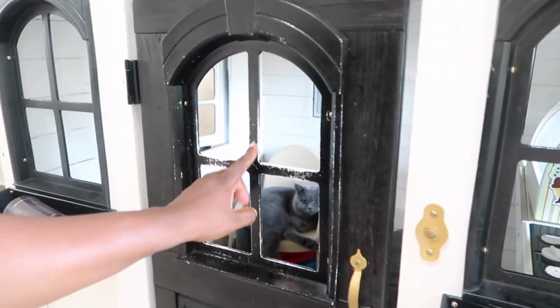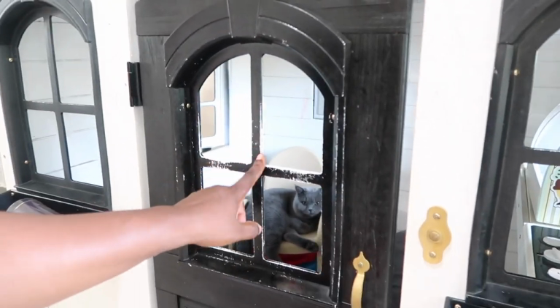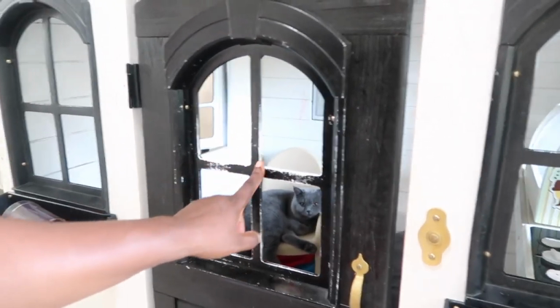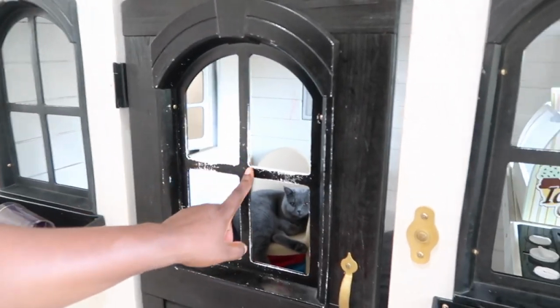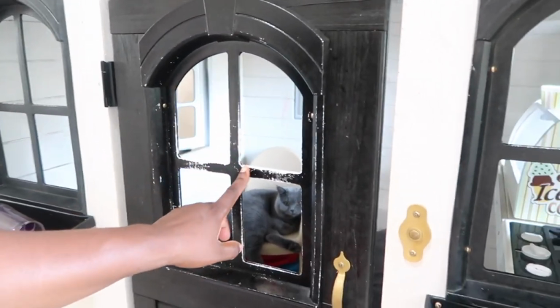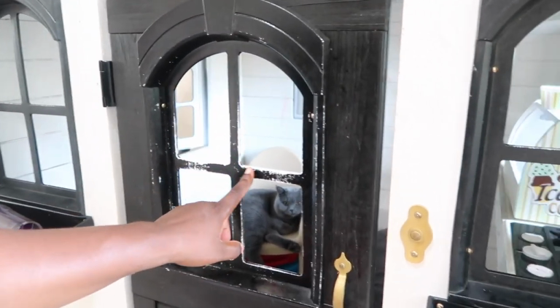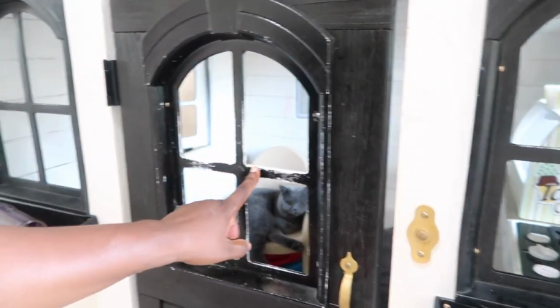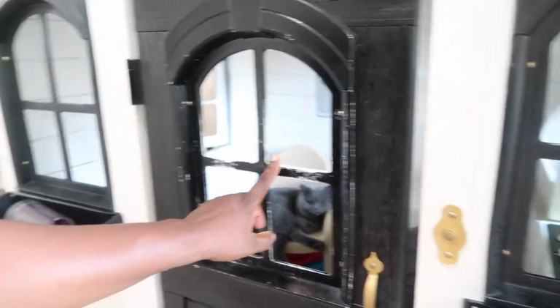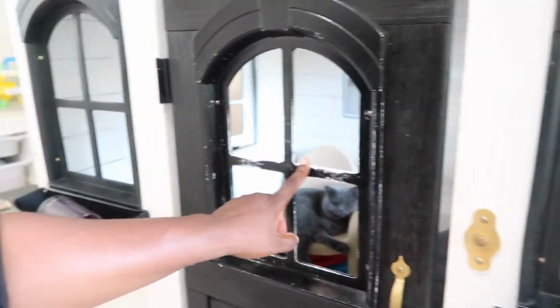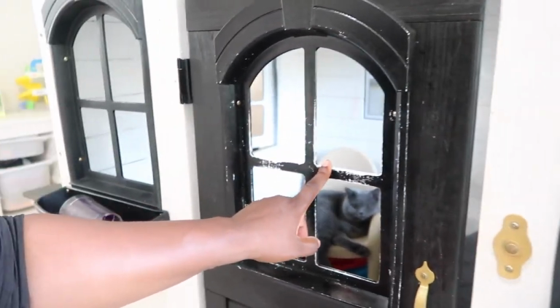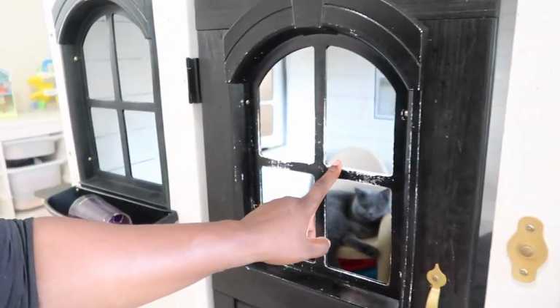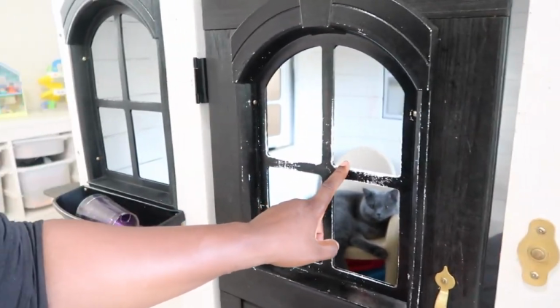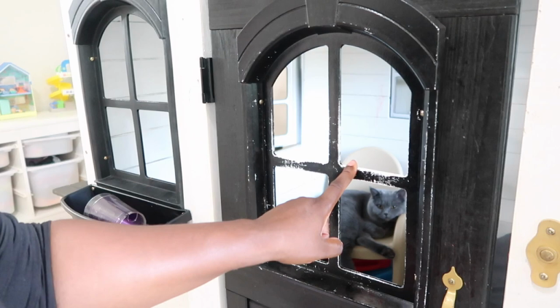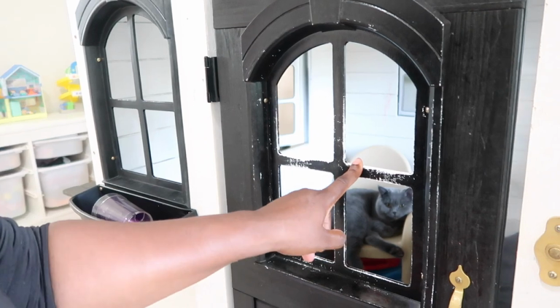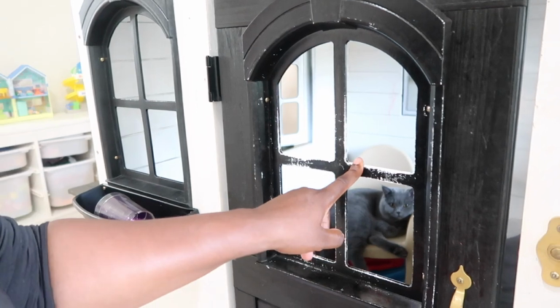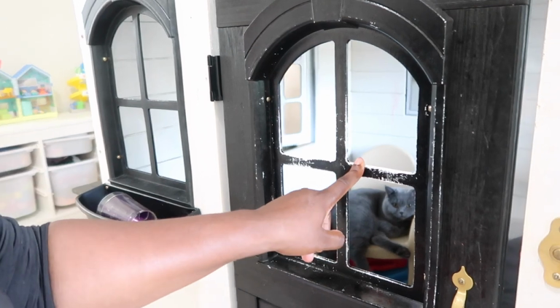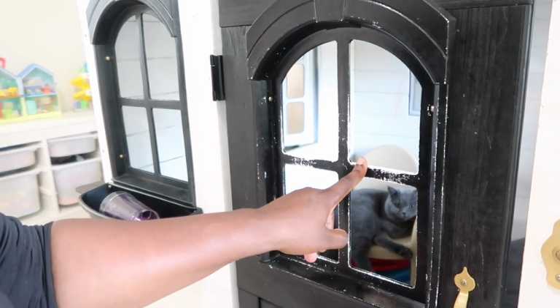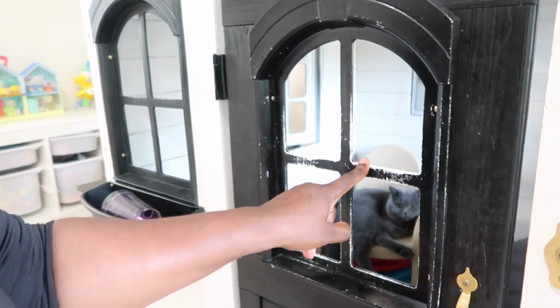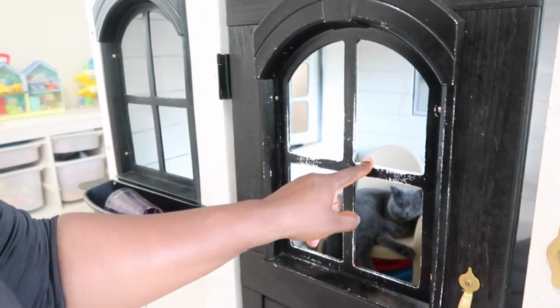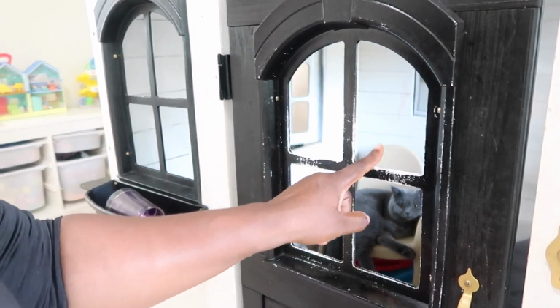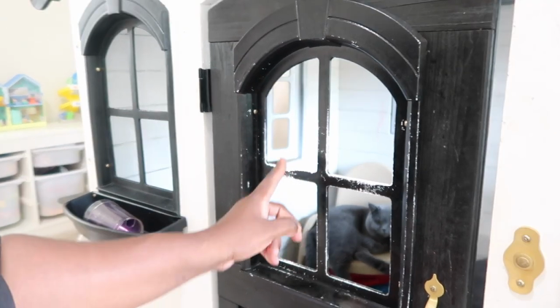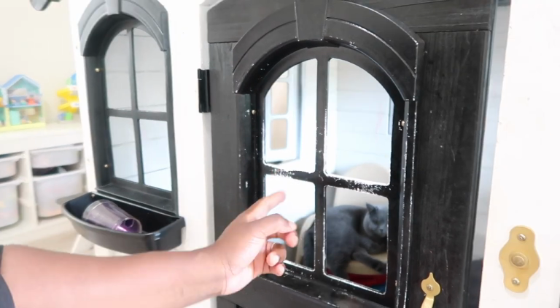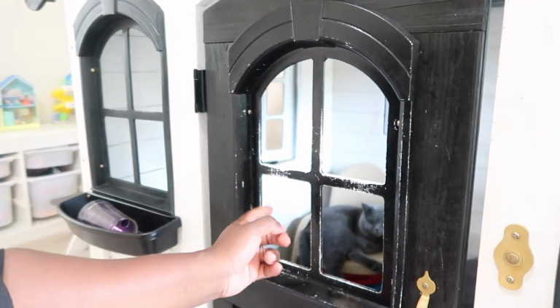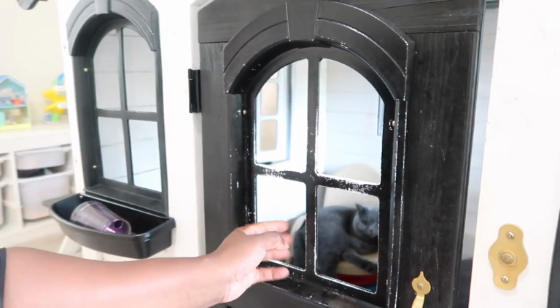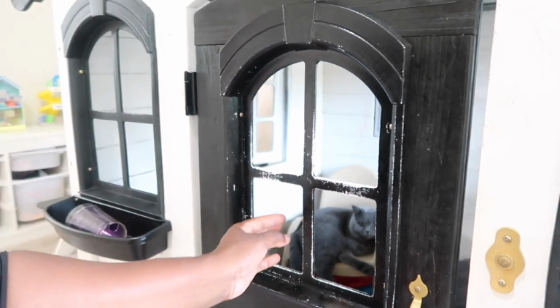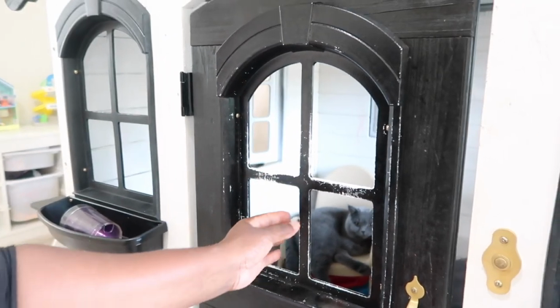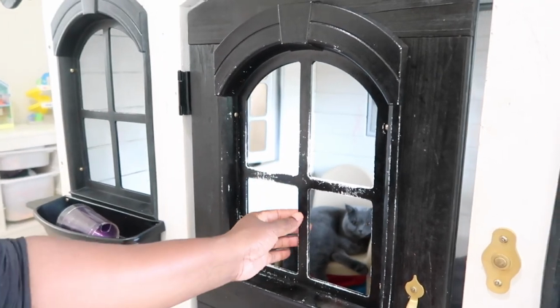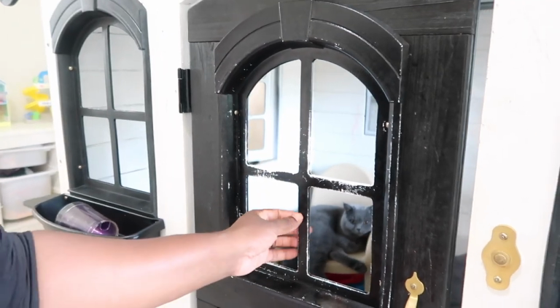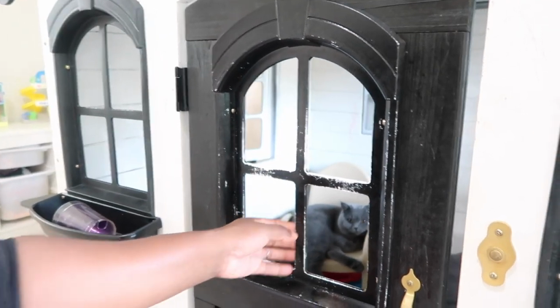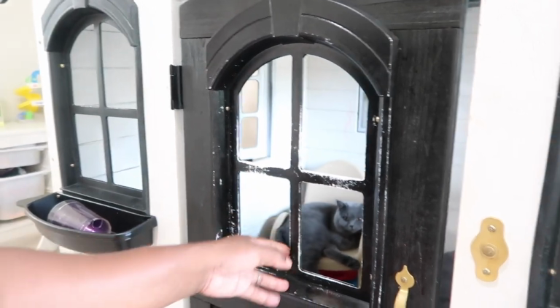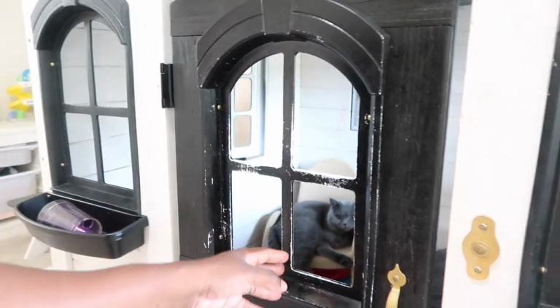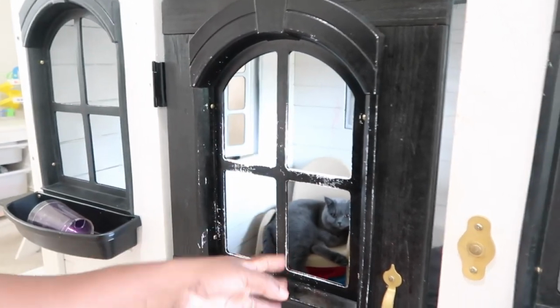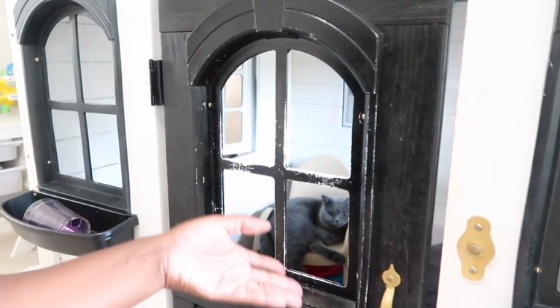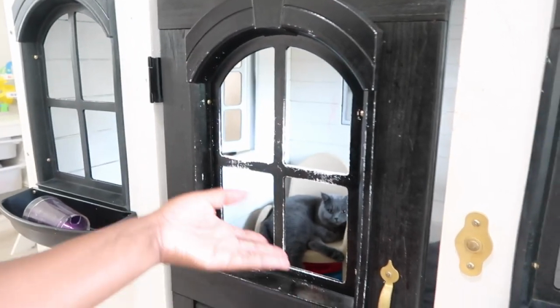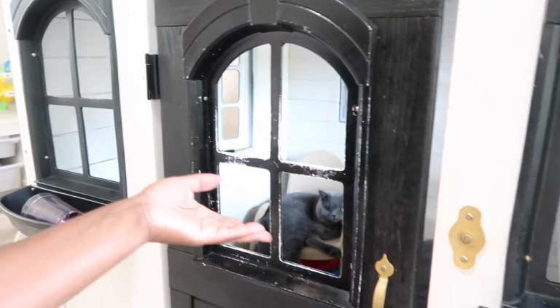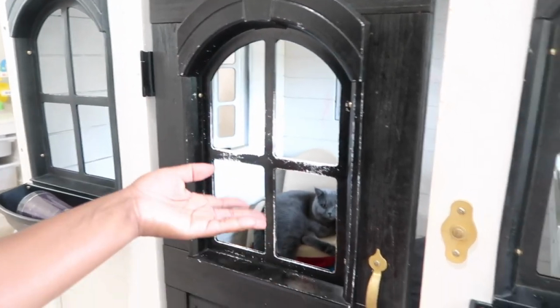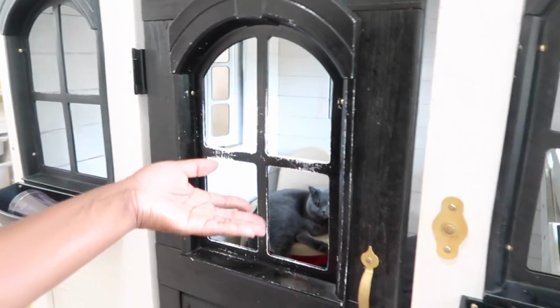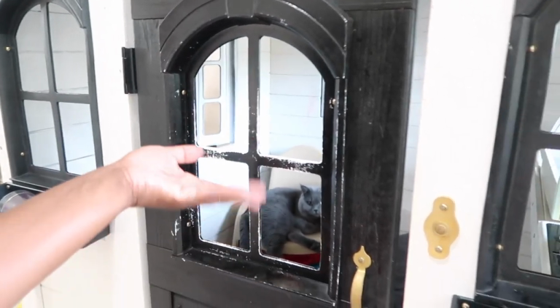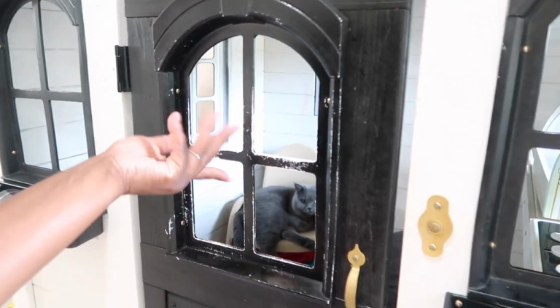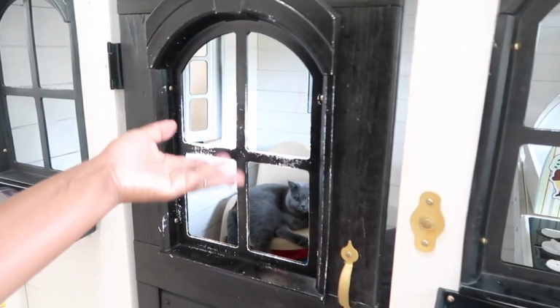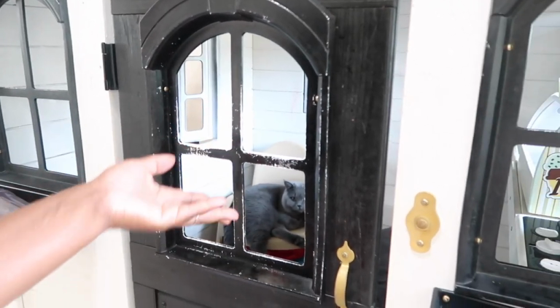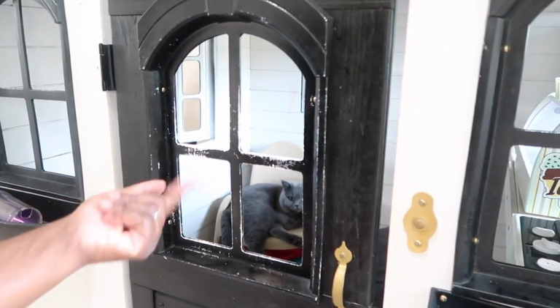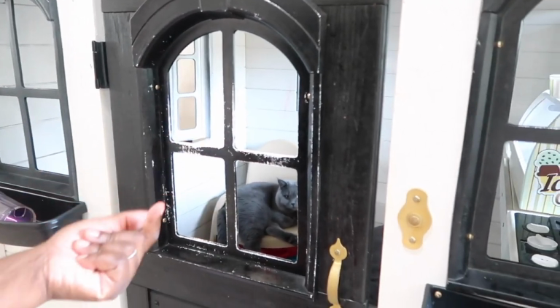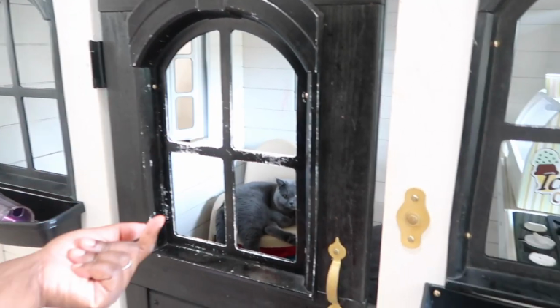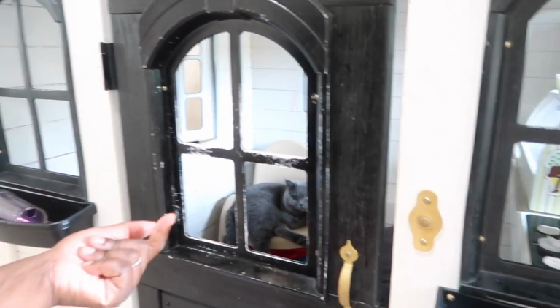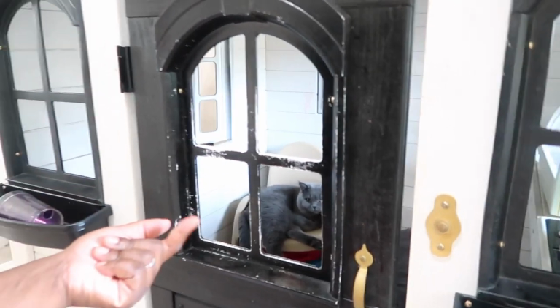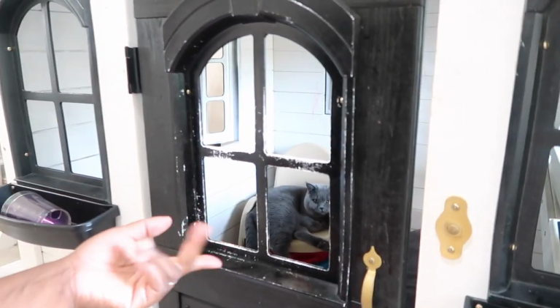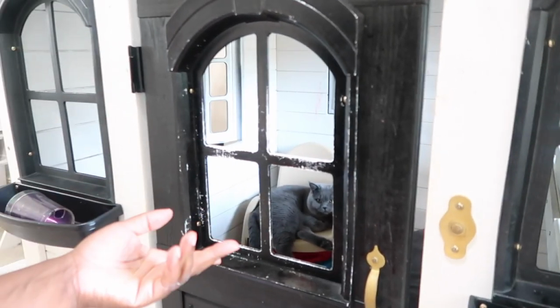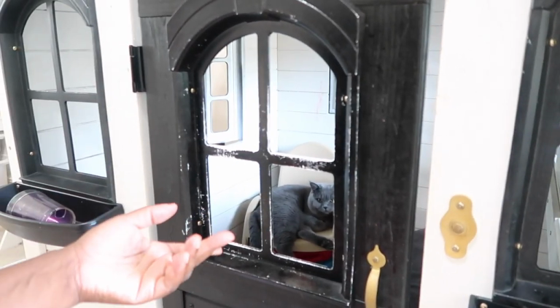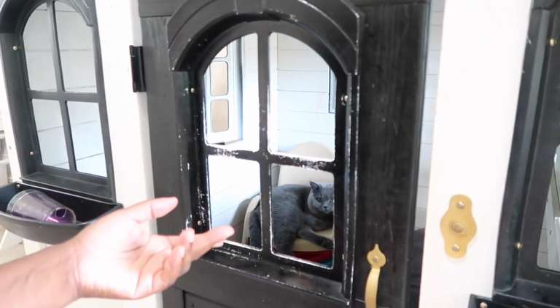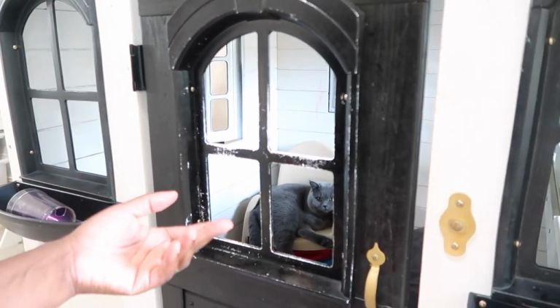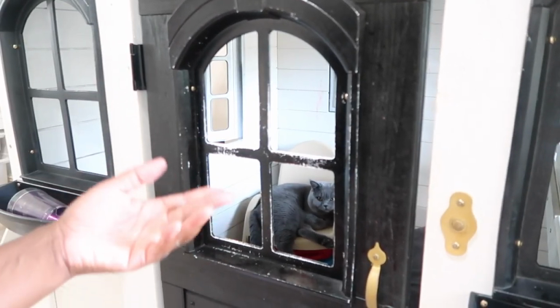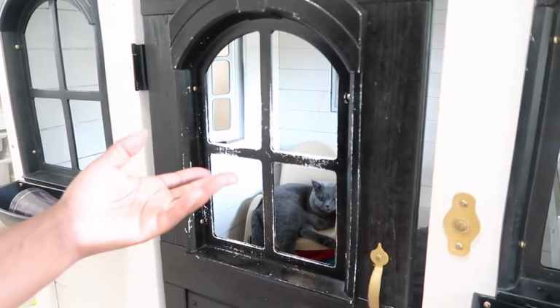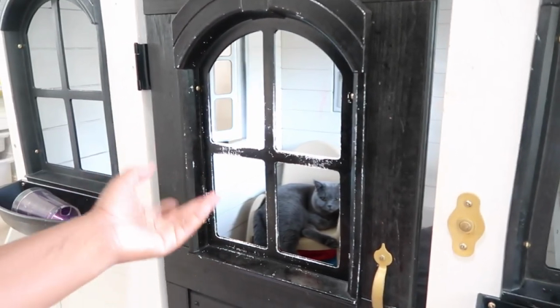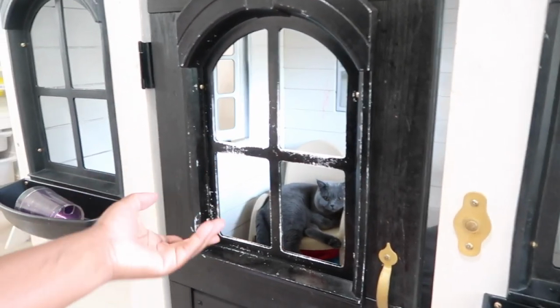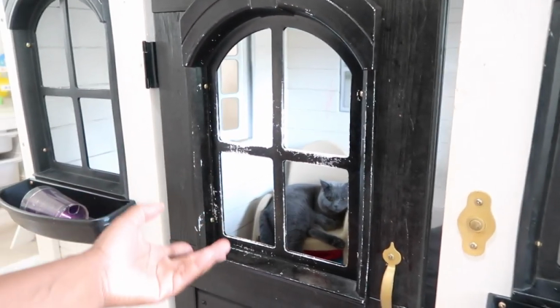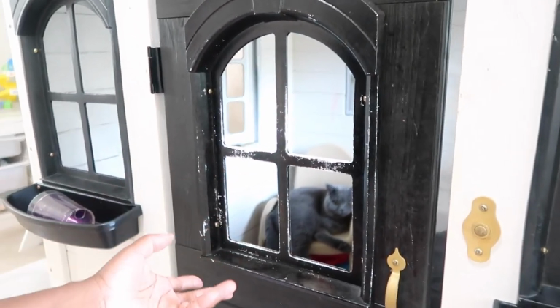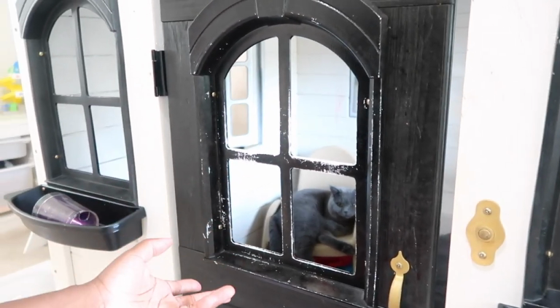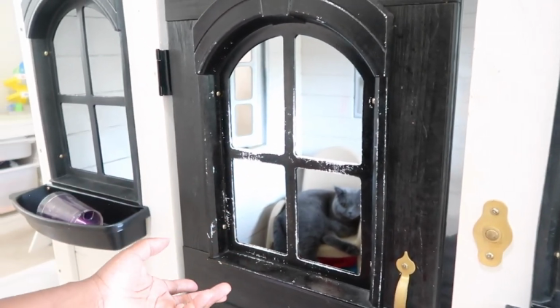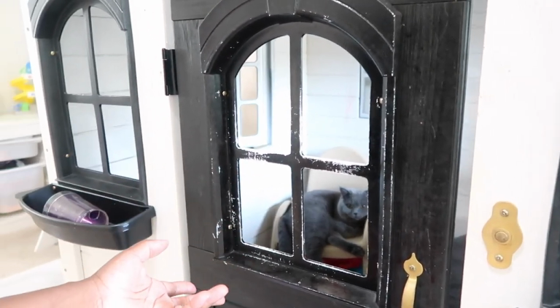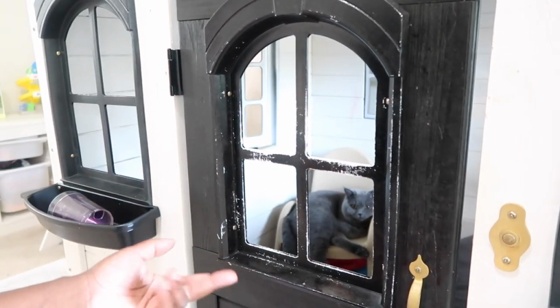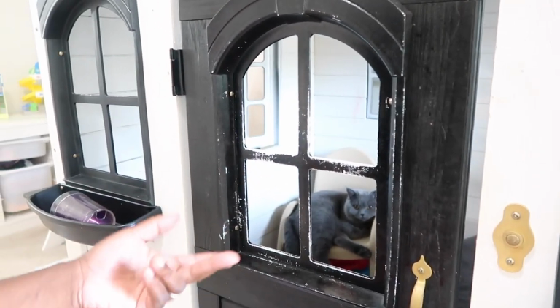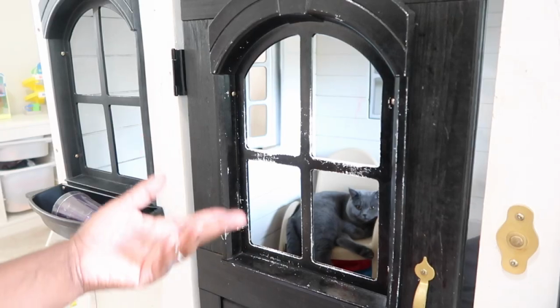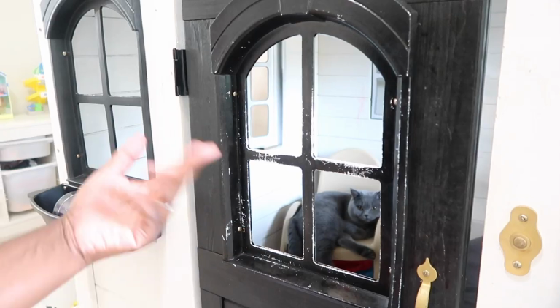If you ever think about painting this plastic, understand that your kids may end up scraping it off. There's no reason to fix it — they're gonna damage it again.